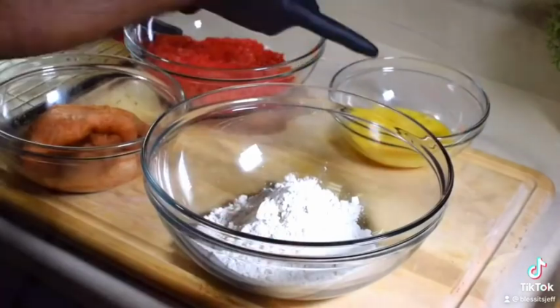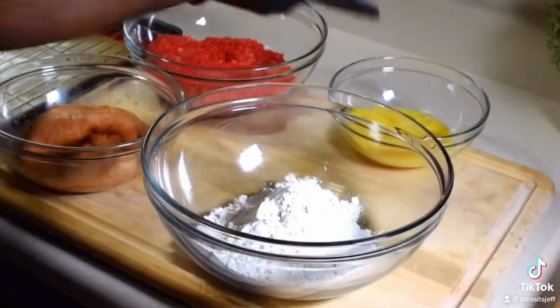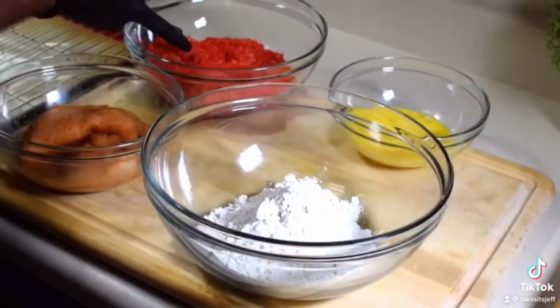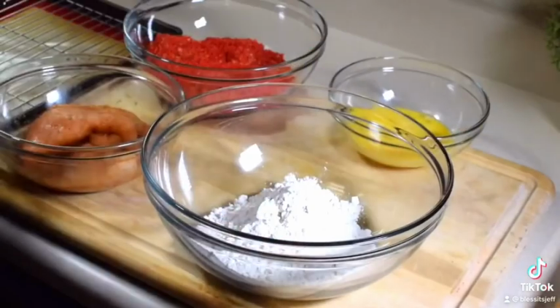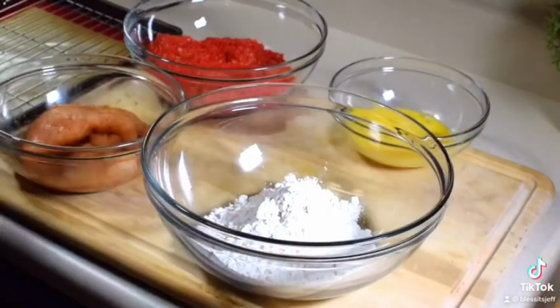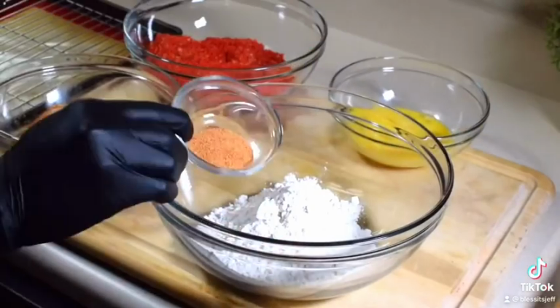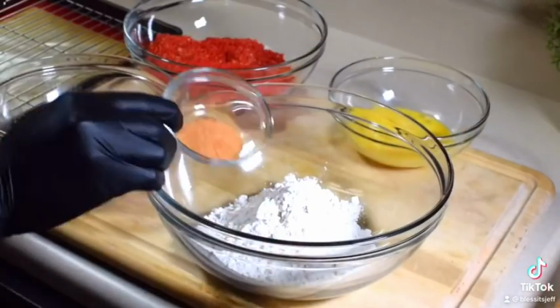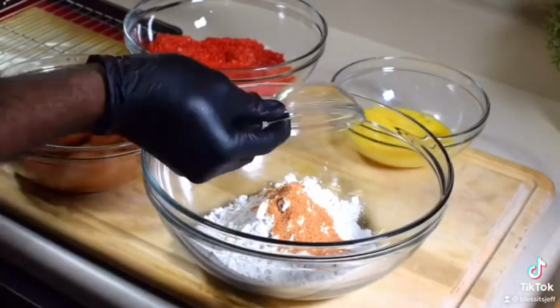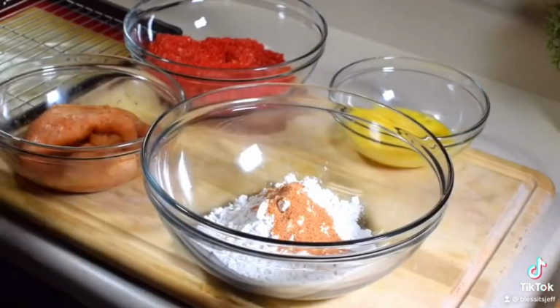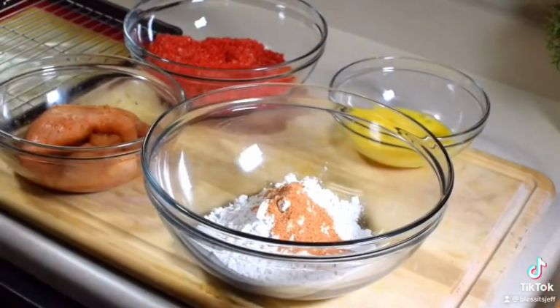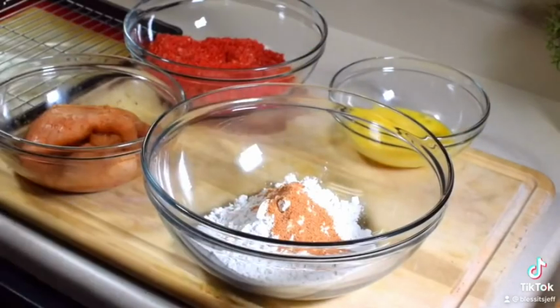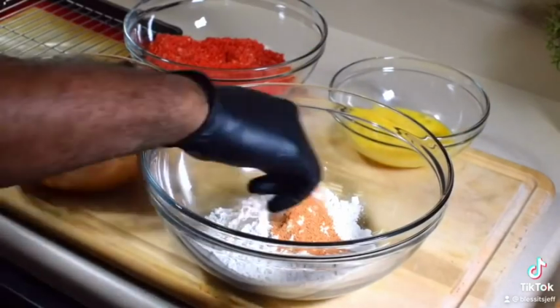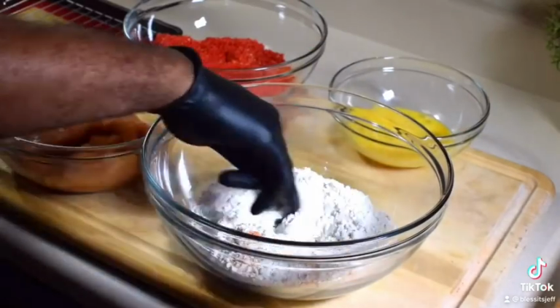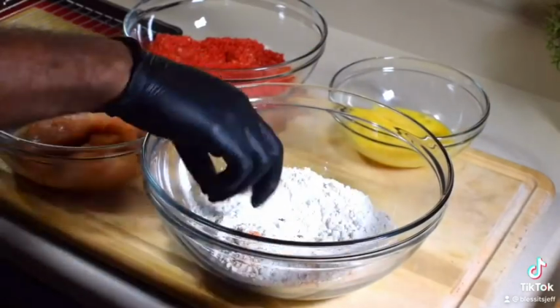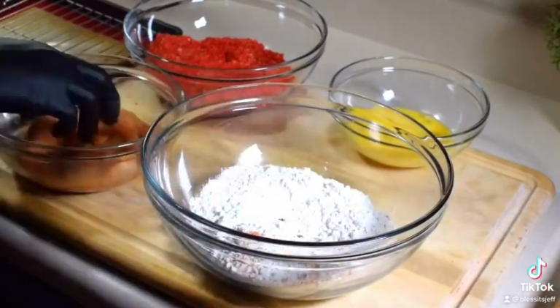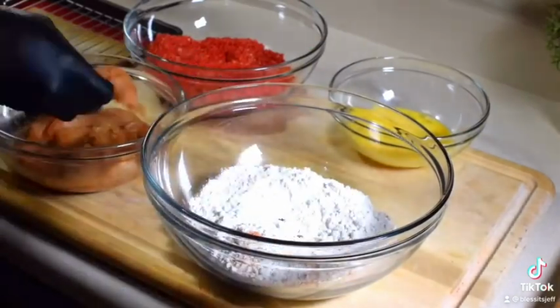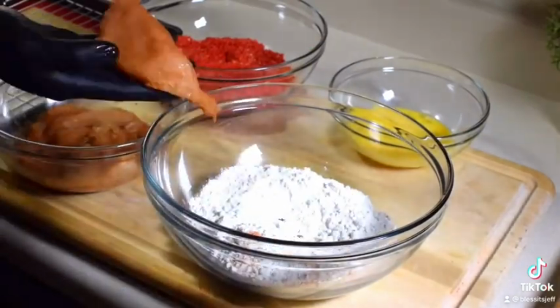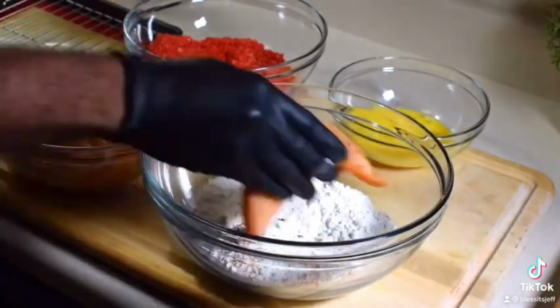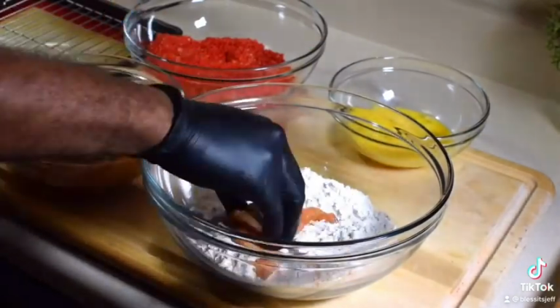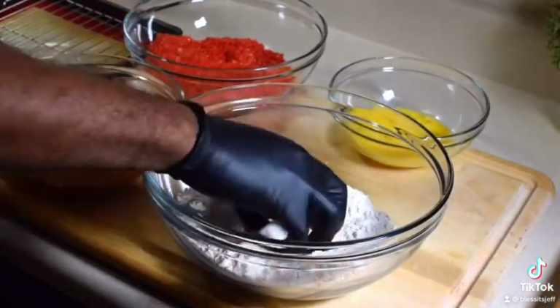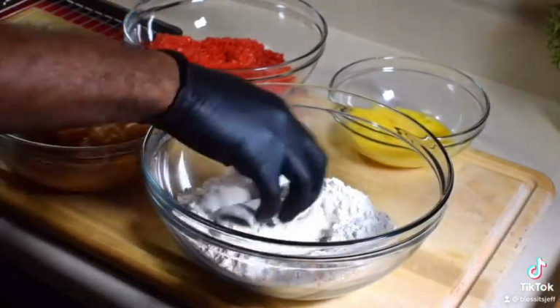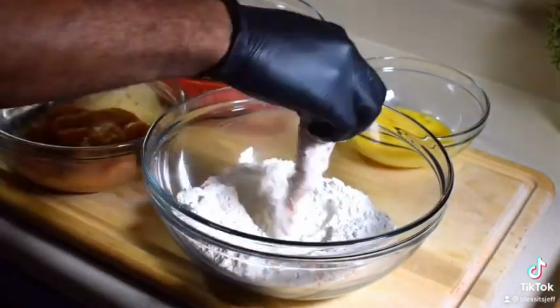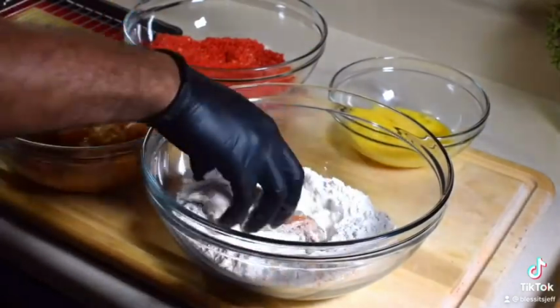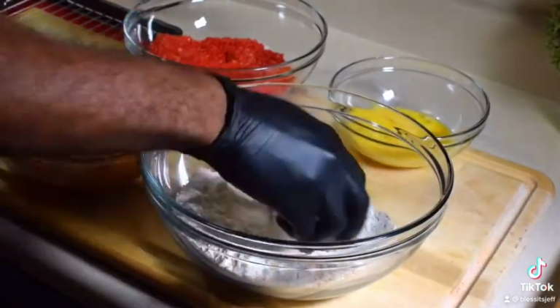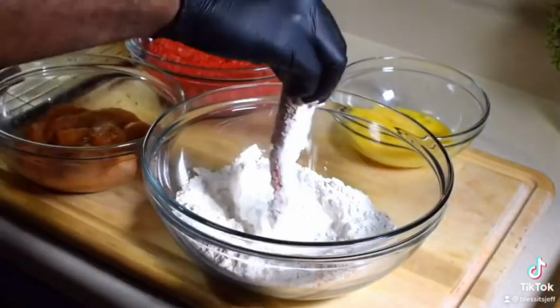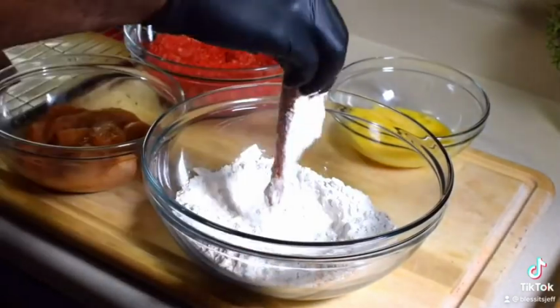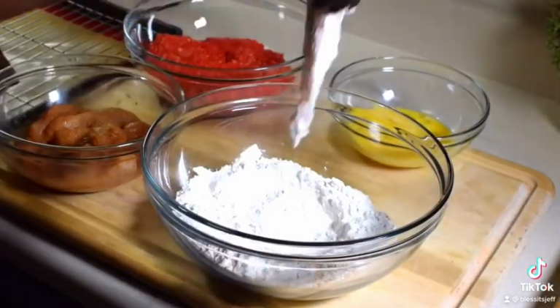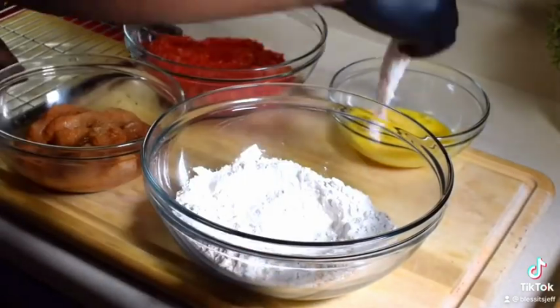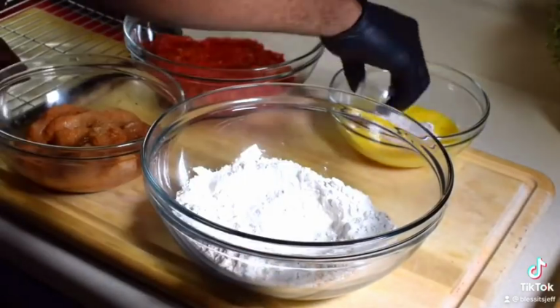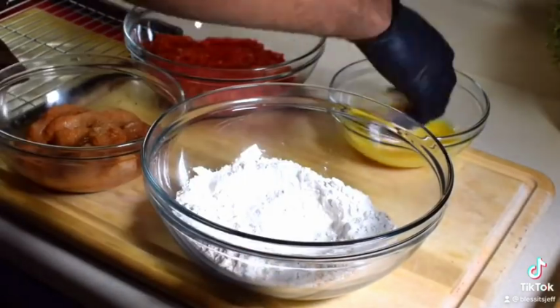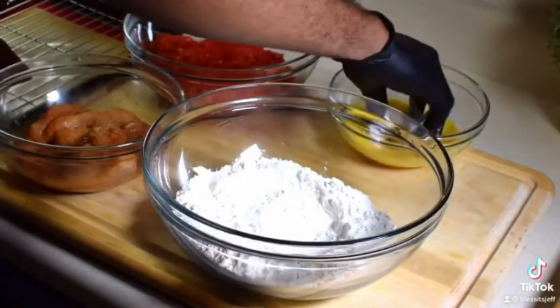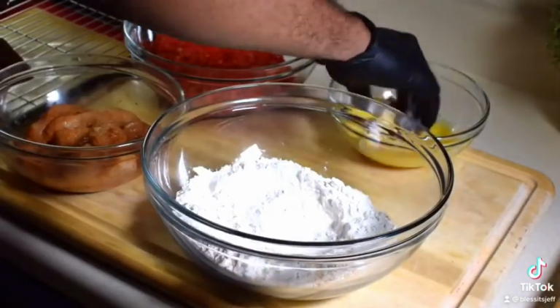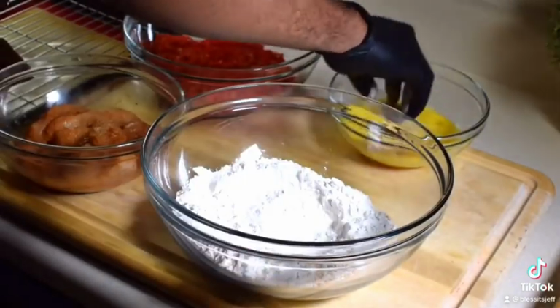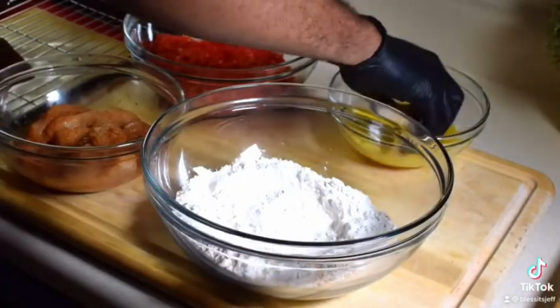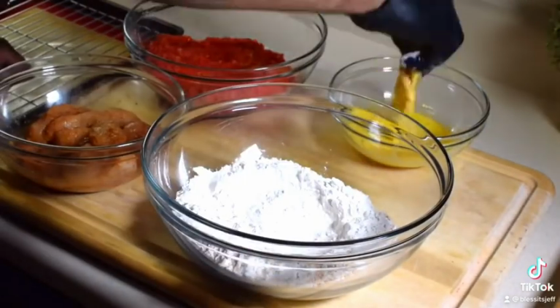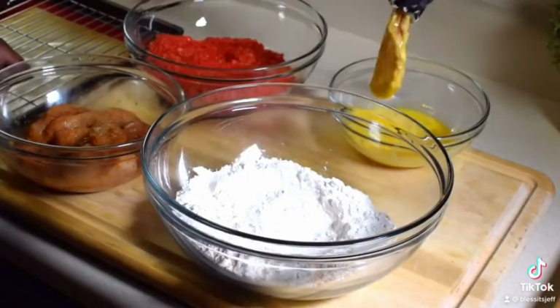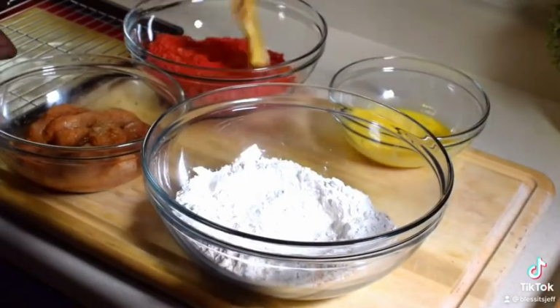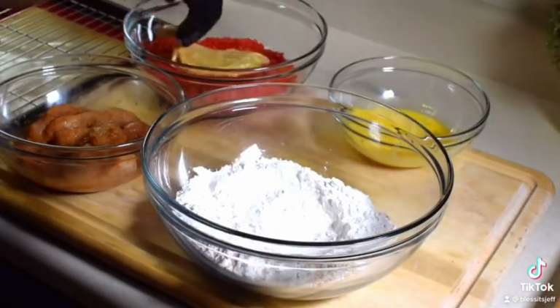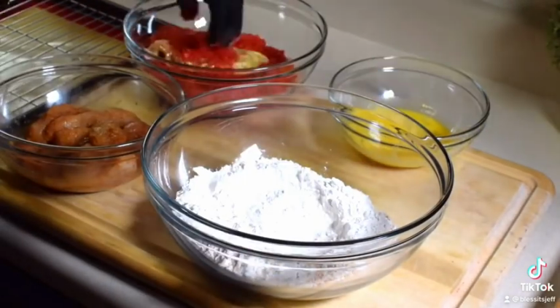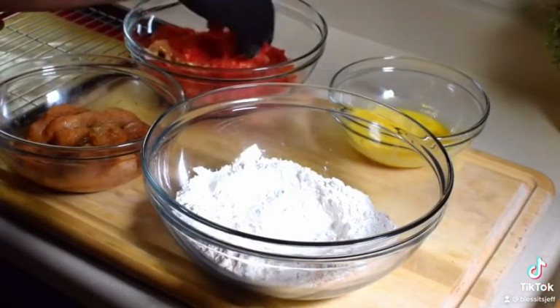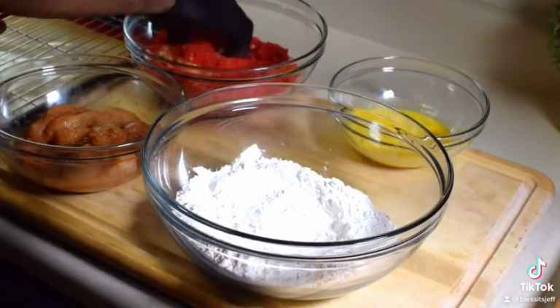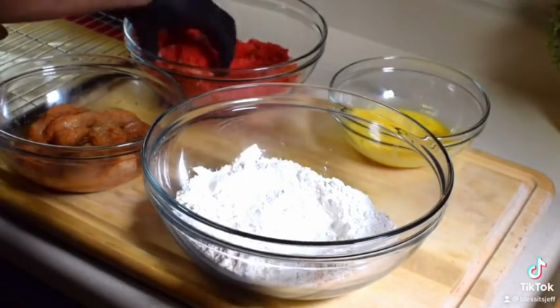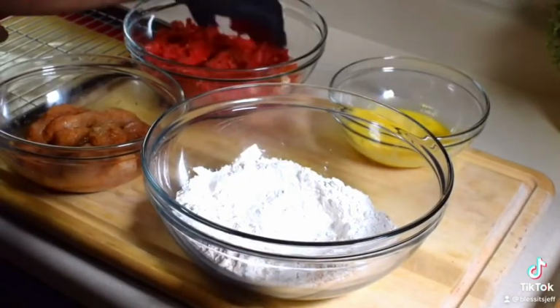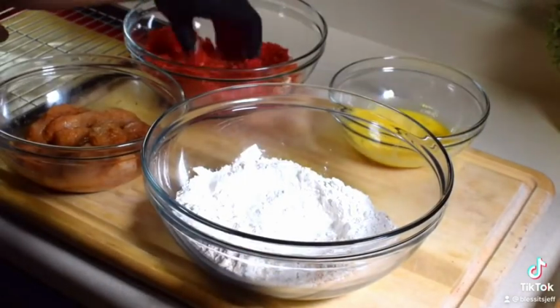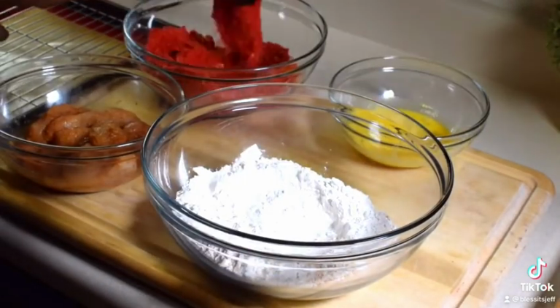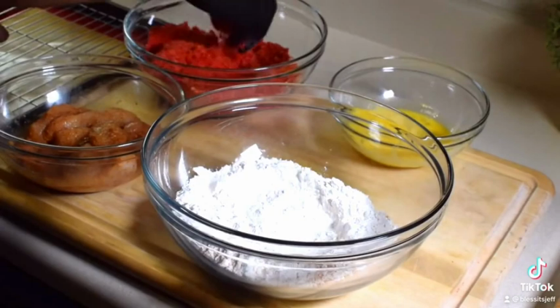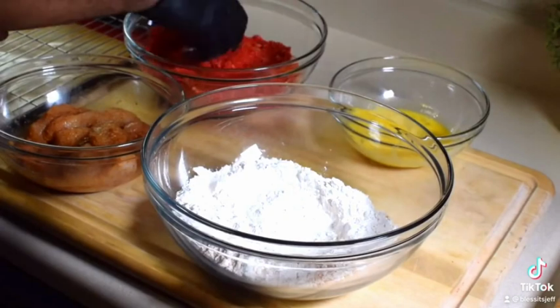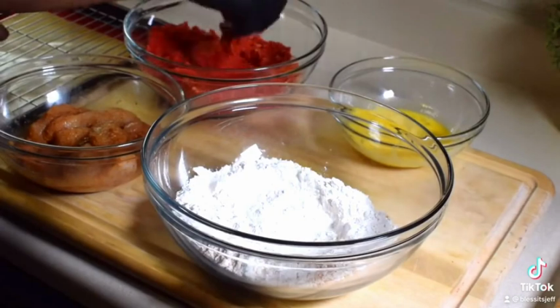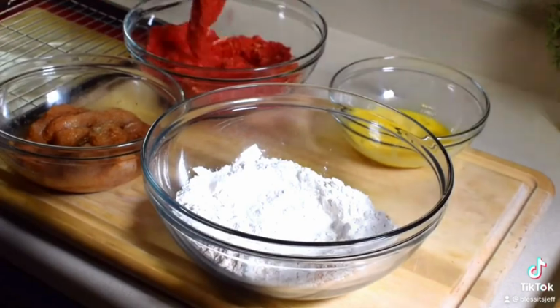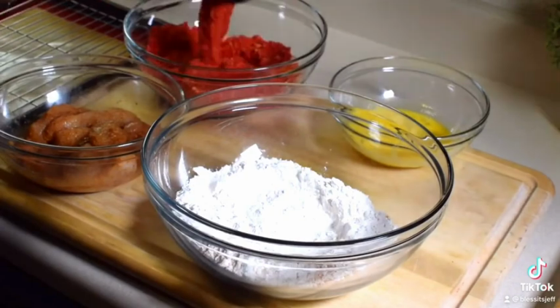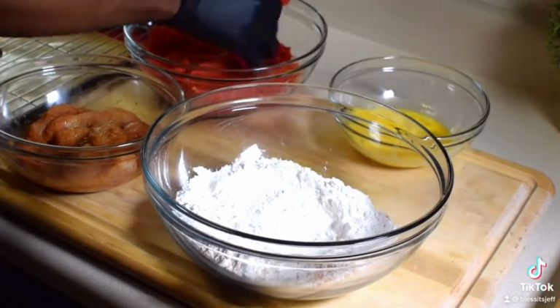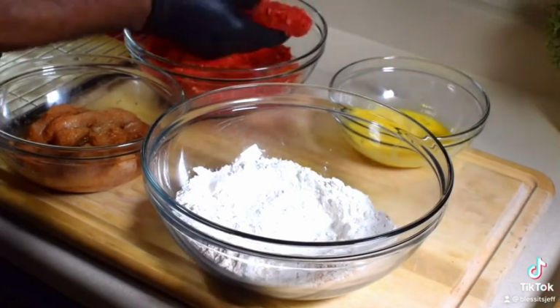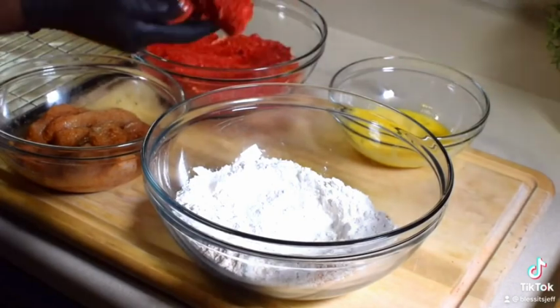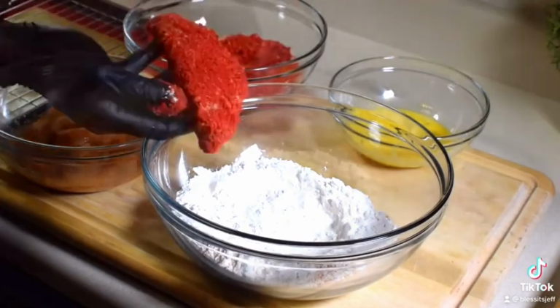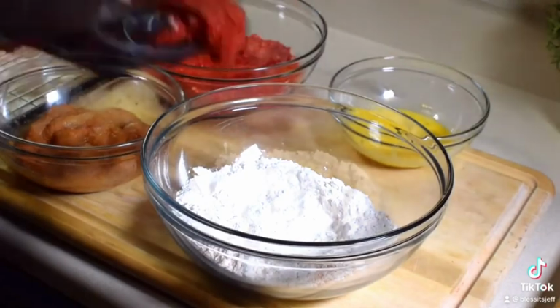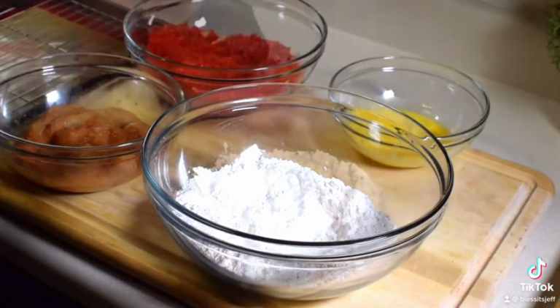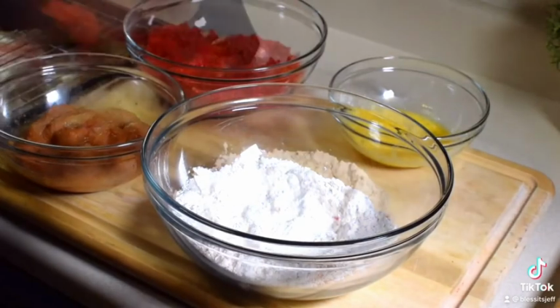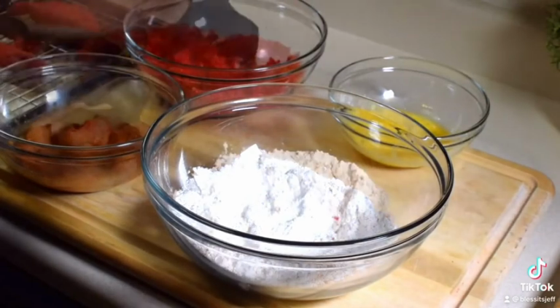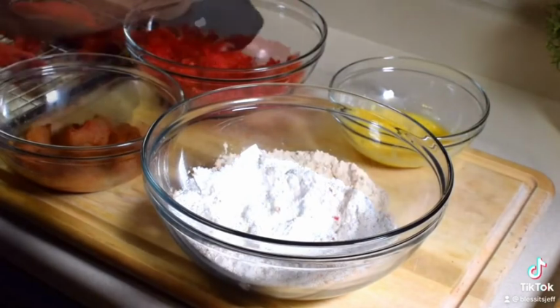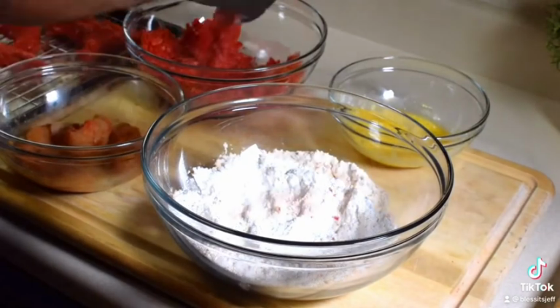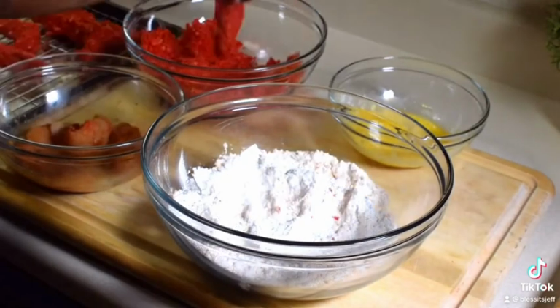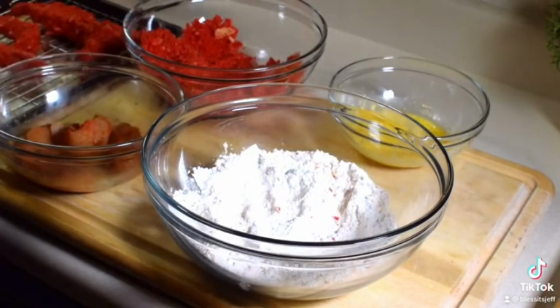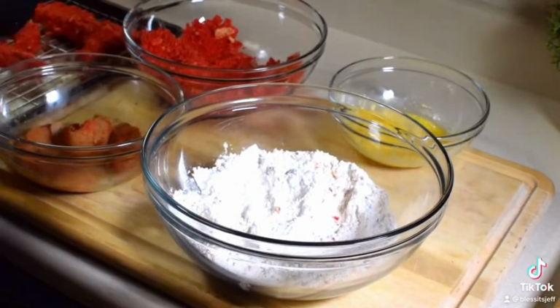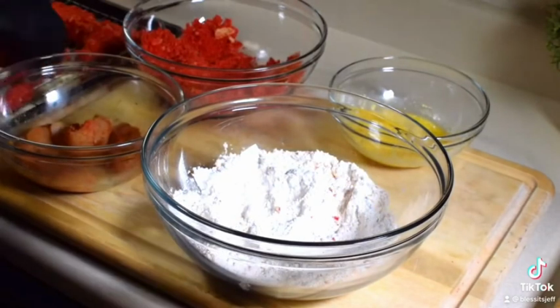From there, simple dredge station. Season your flour — very important. So we got chicken, flour, egg wash, Cheetos.